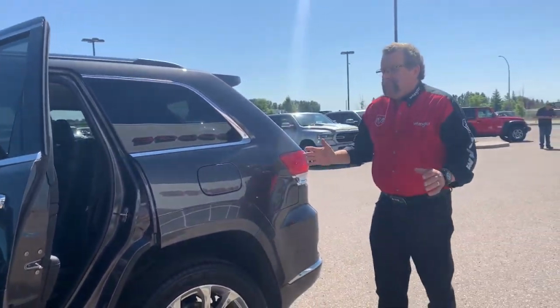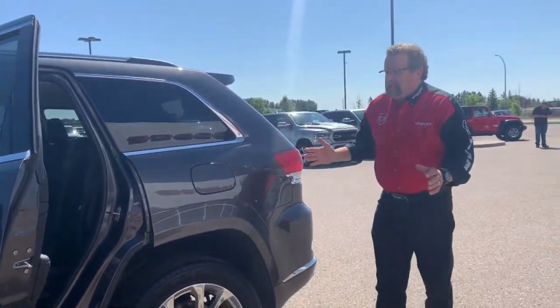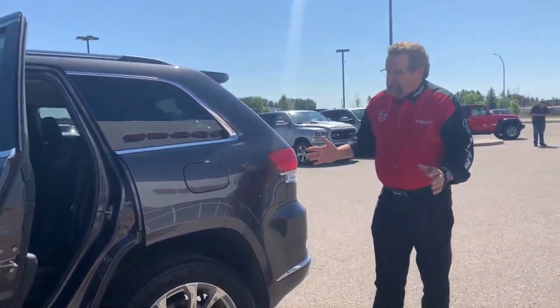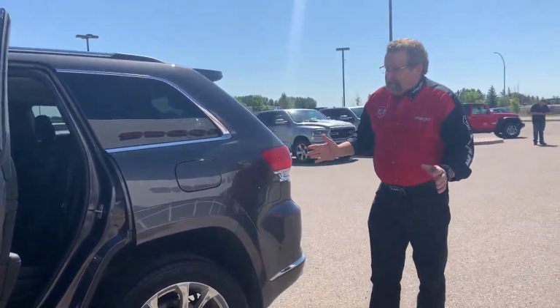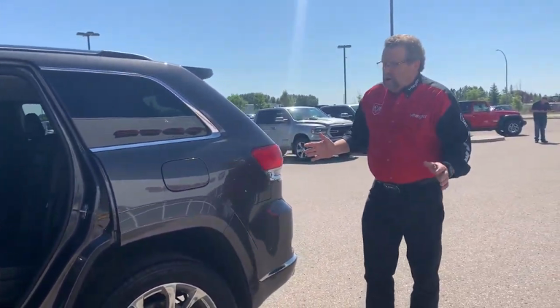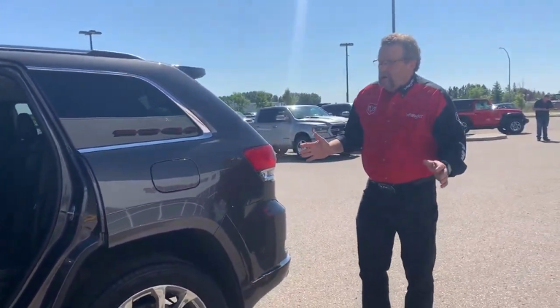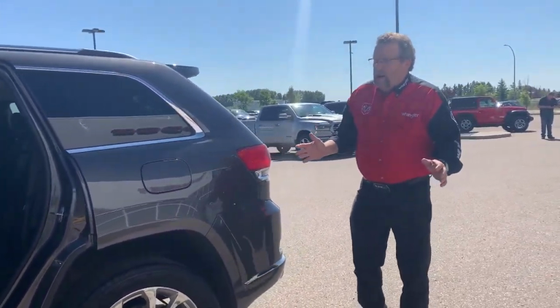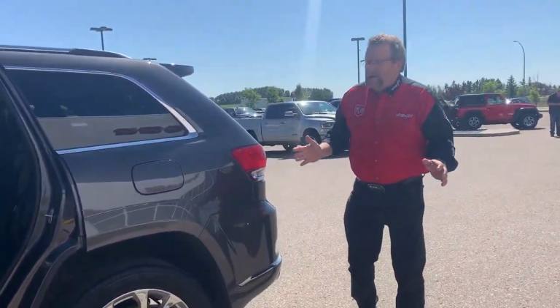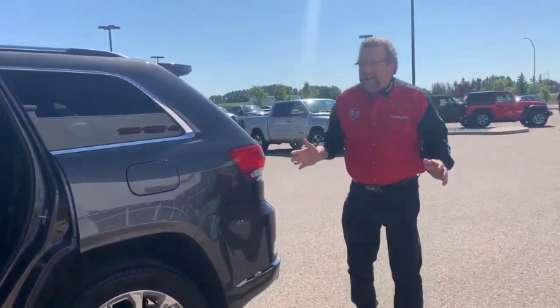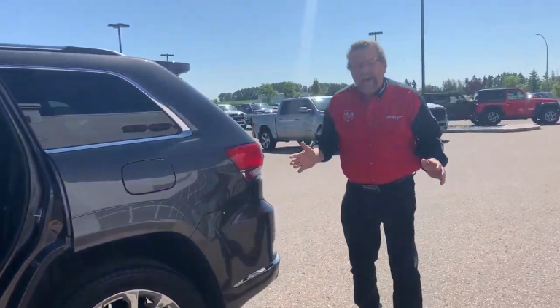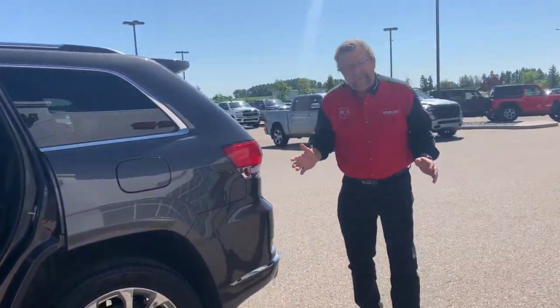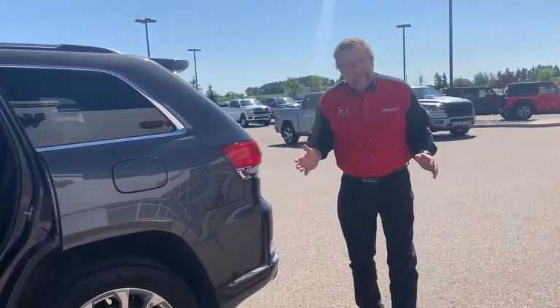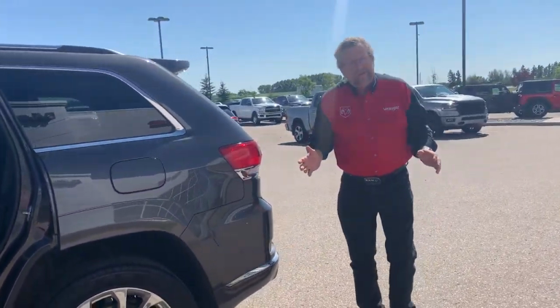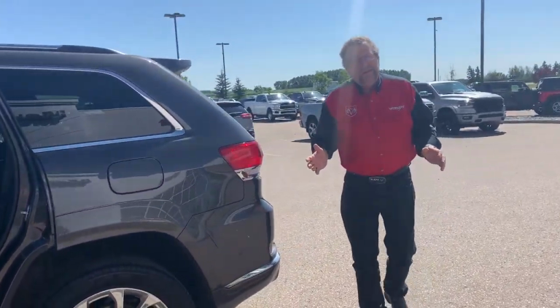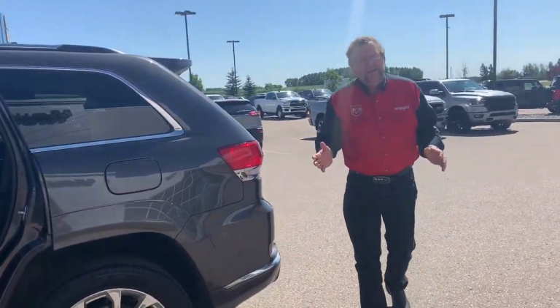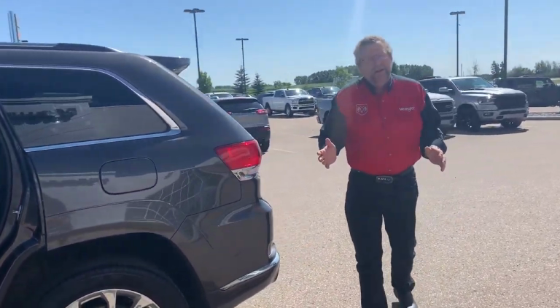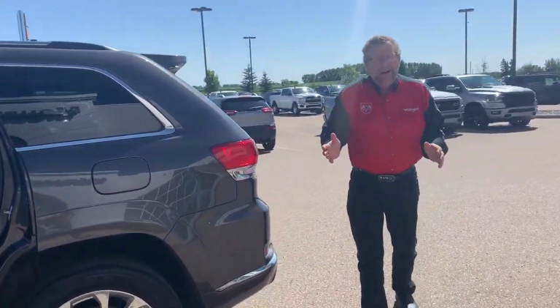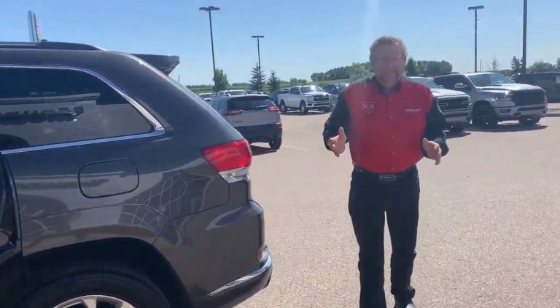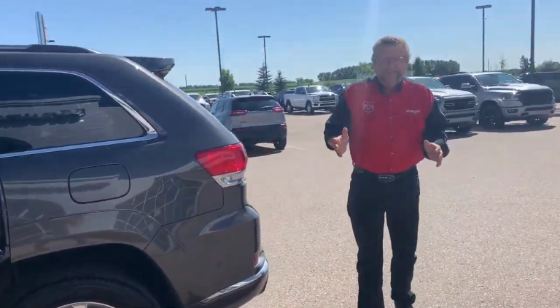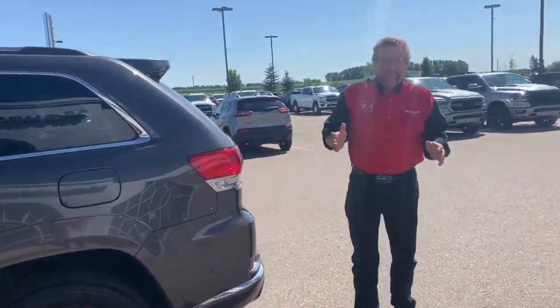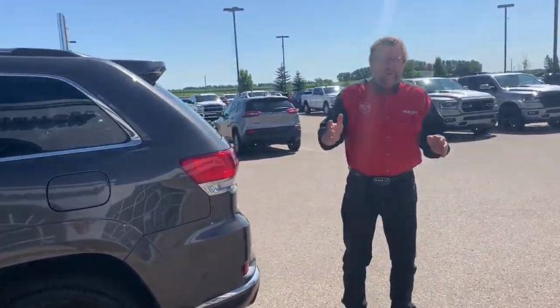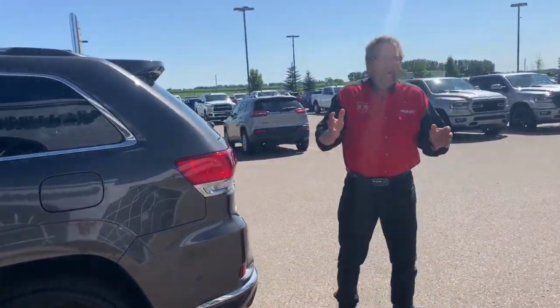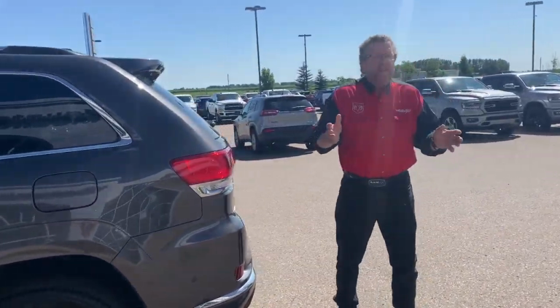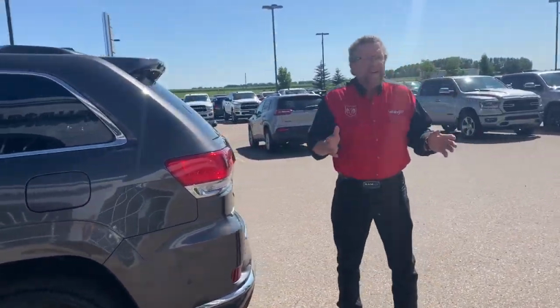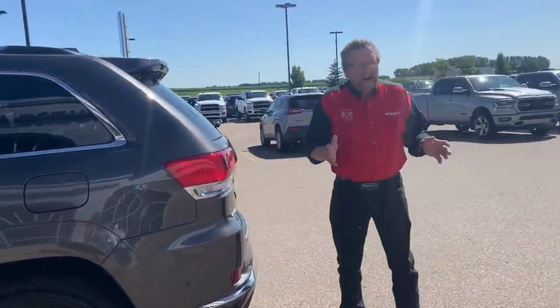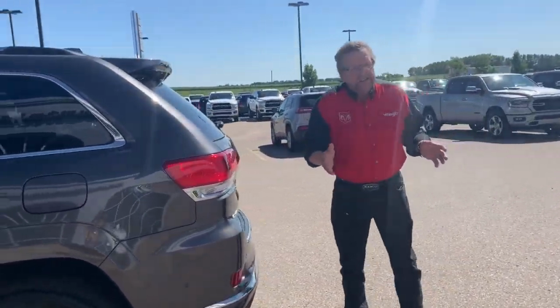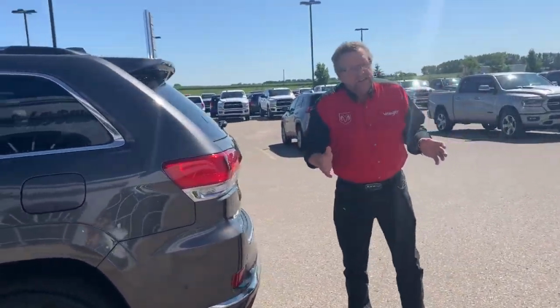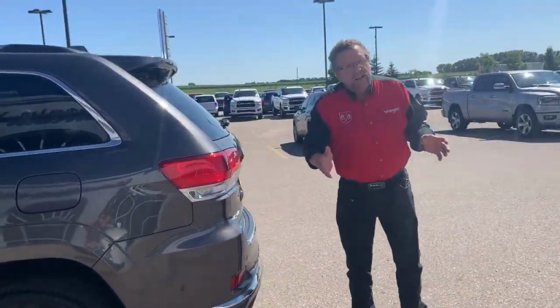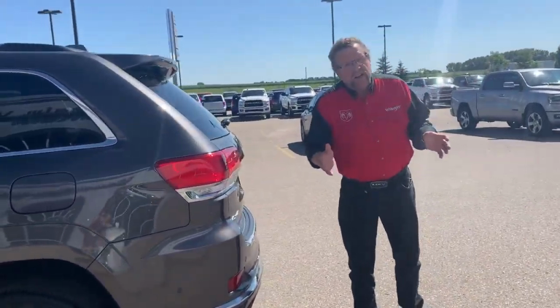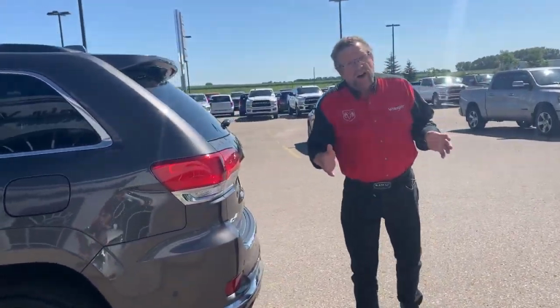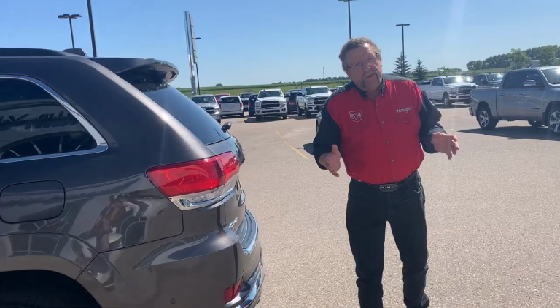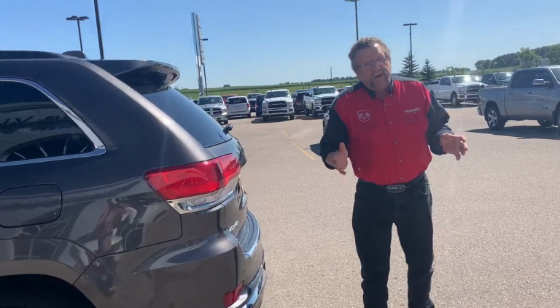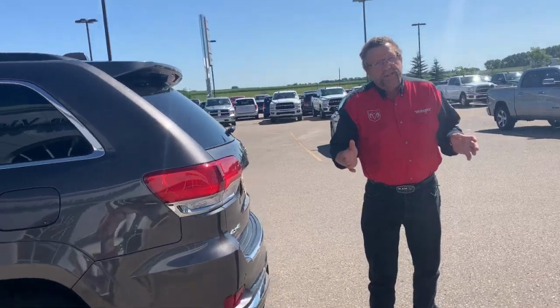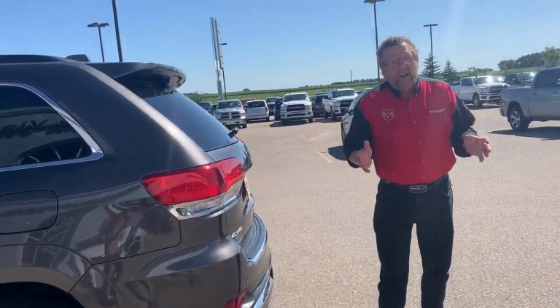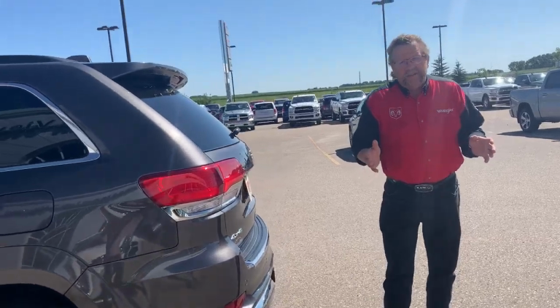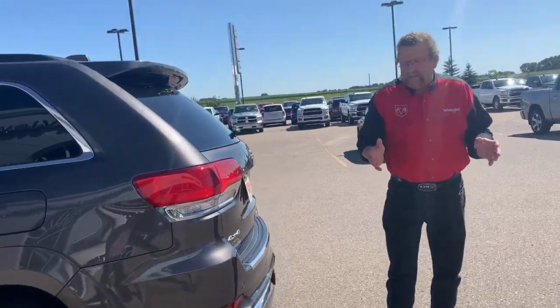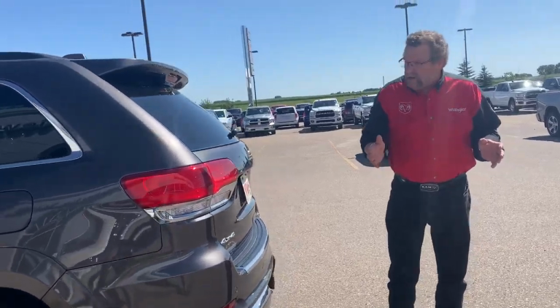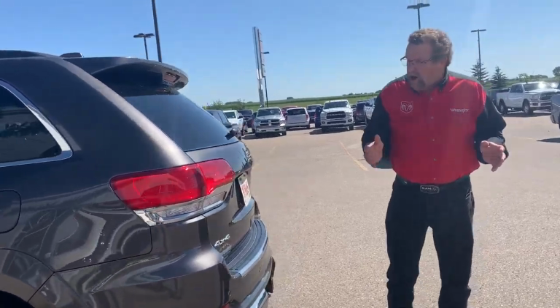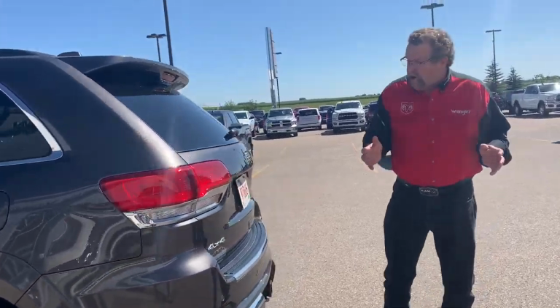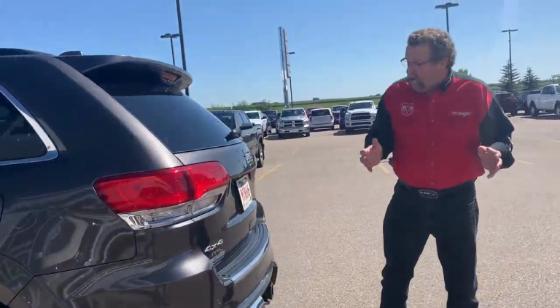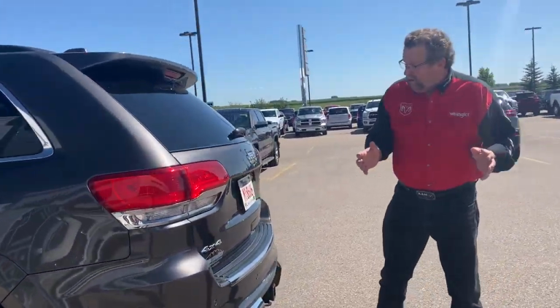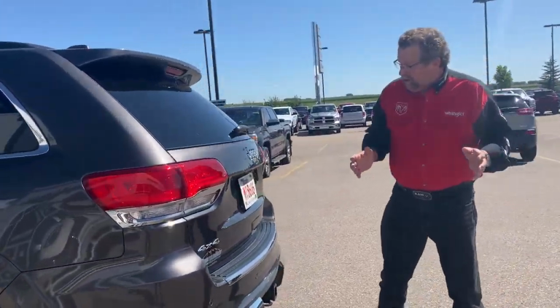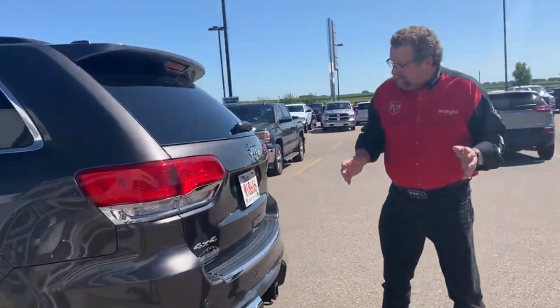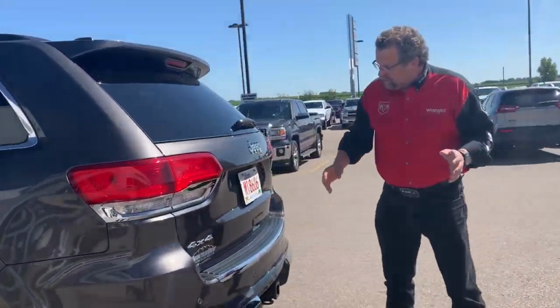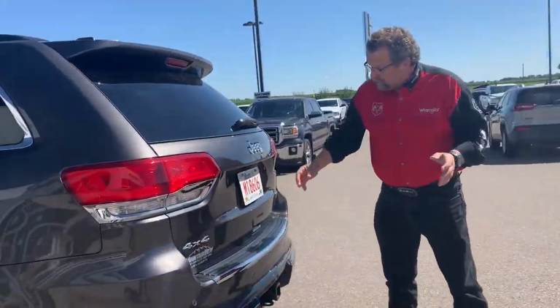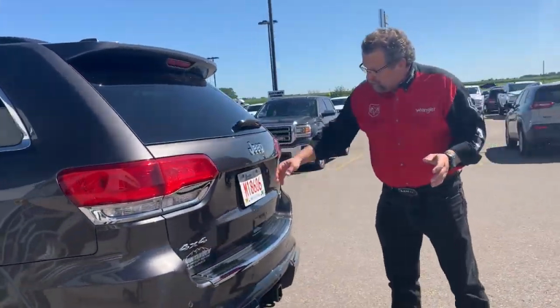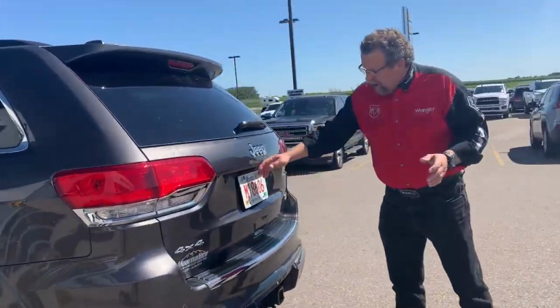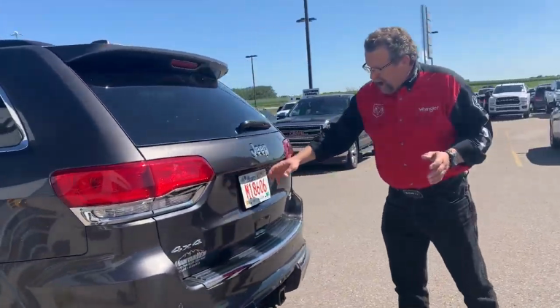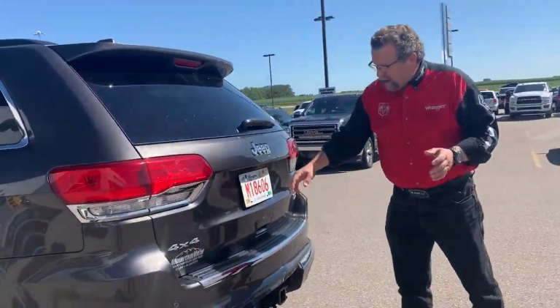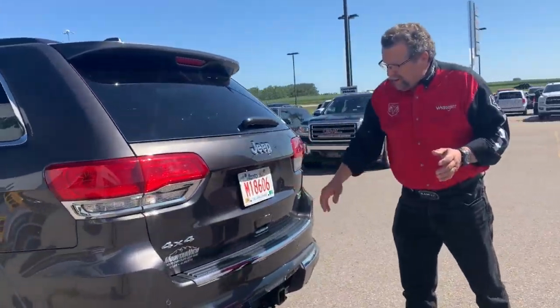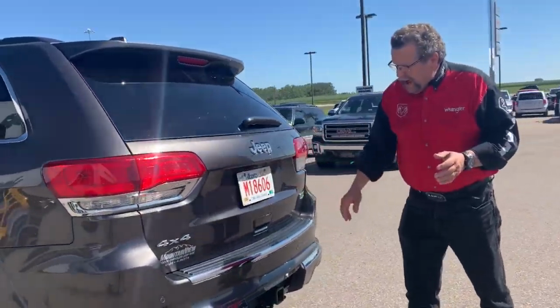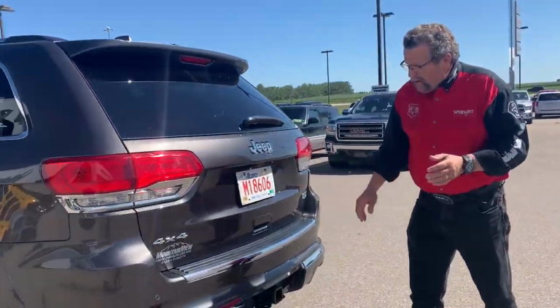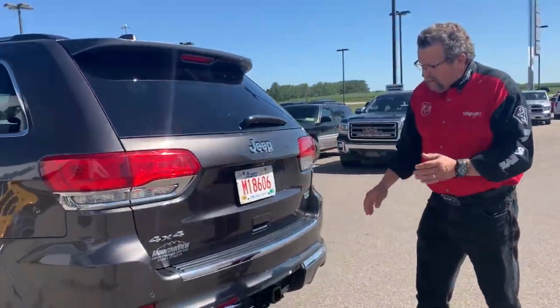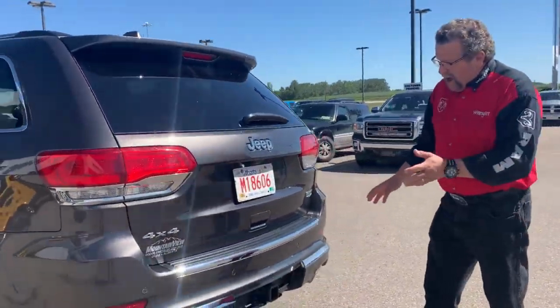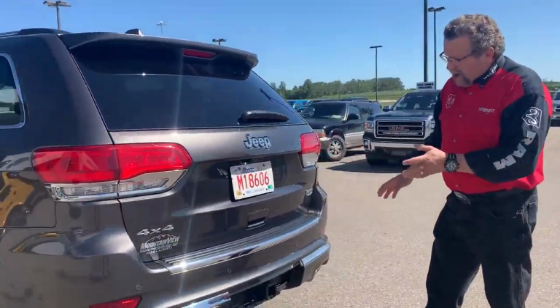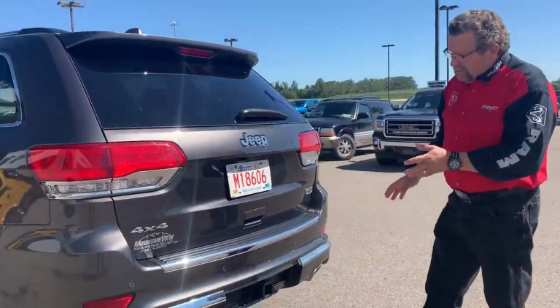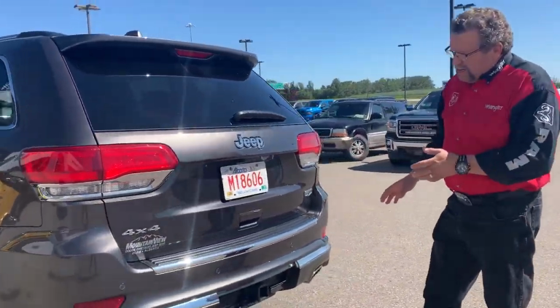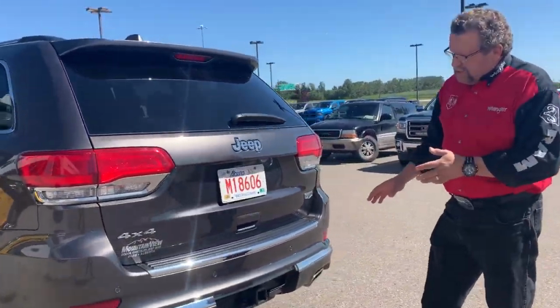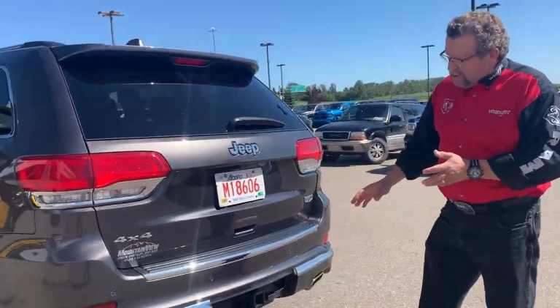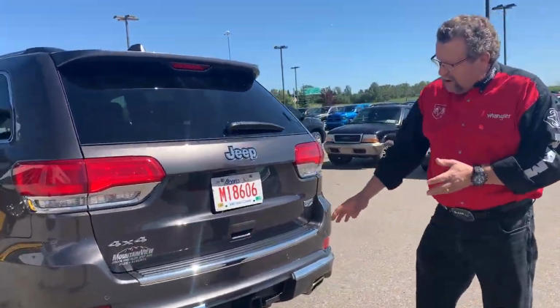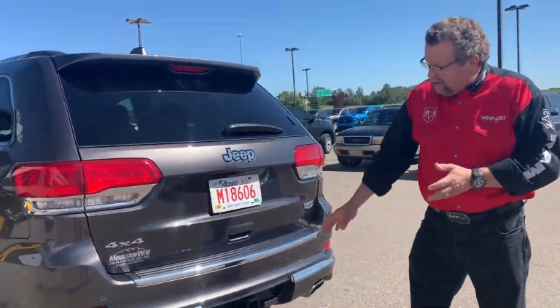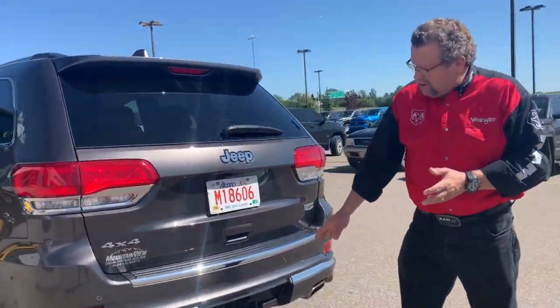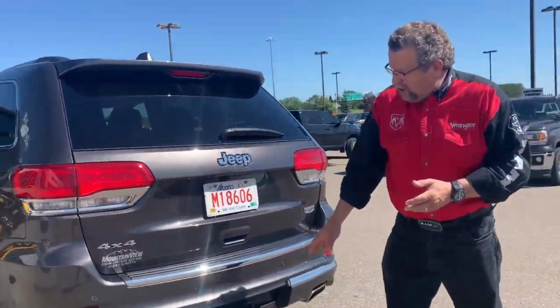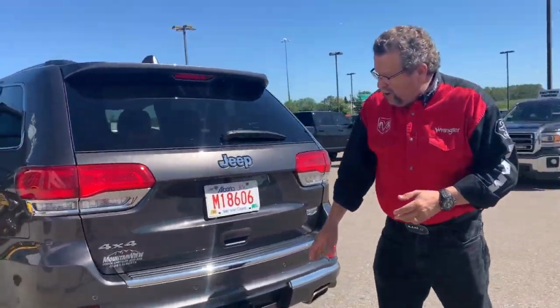Beautiful, well-kept, 40,000 kilometers on this car only. Backup camera, backup sensor, trailer tow.